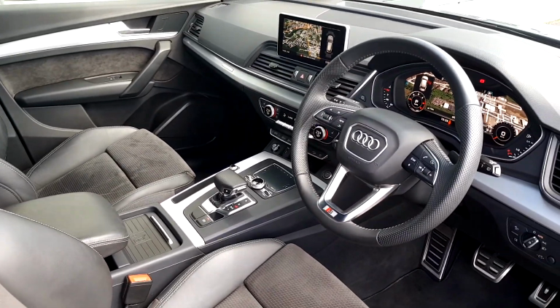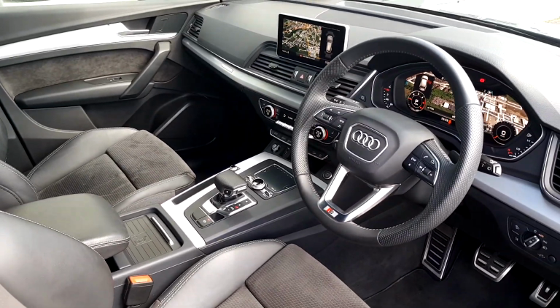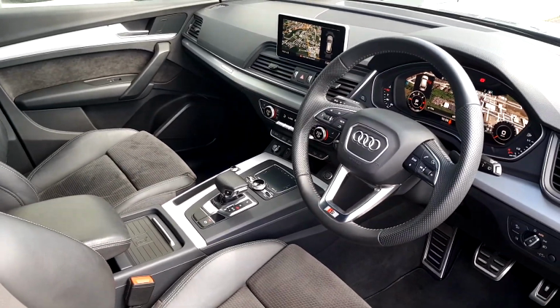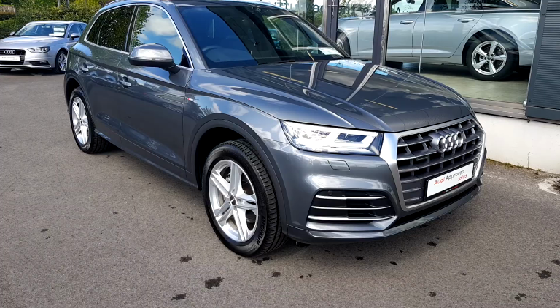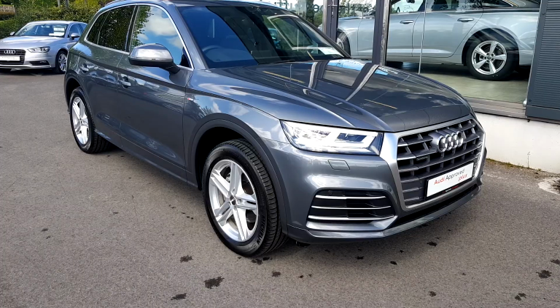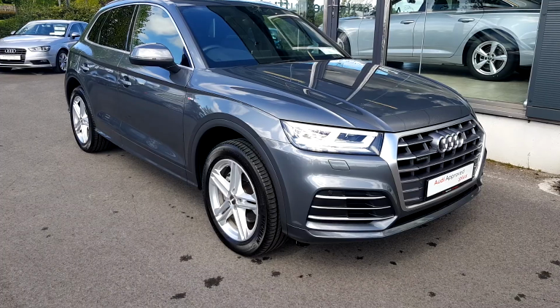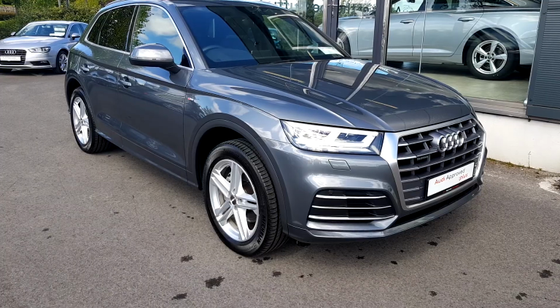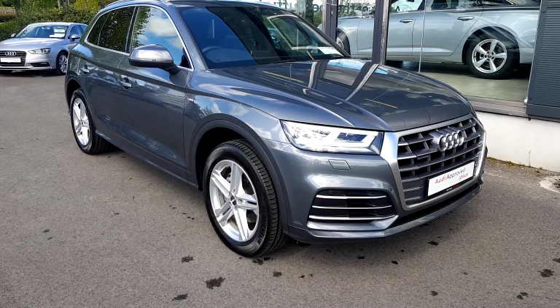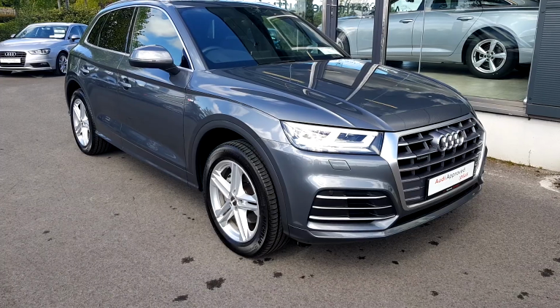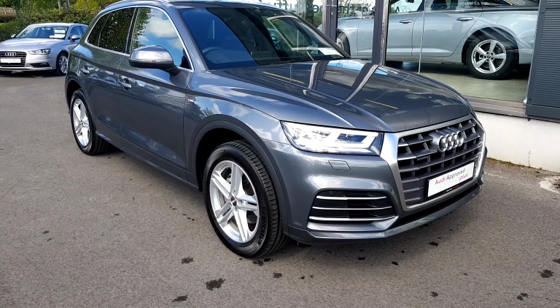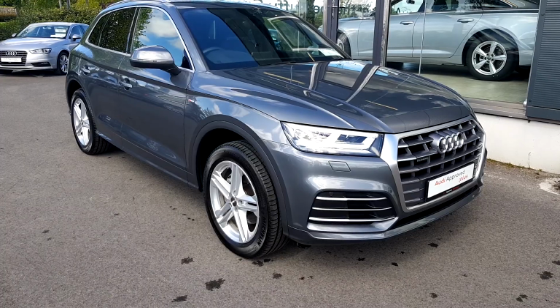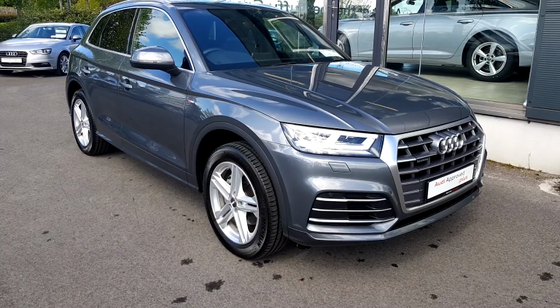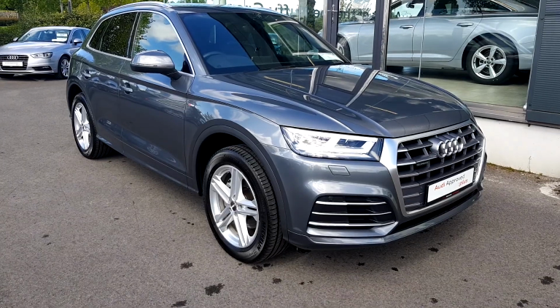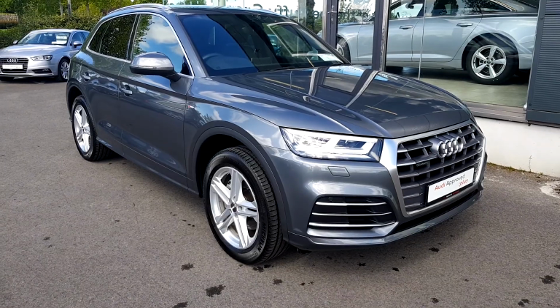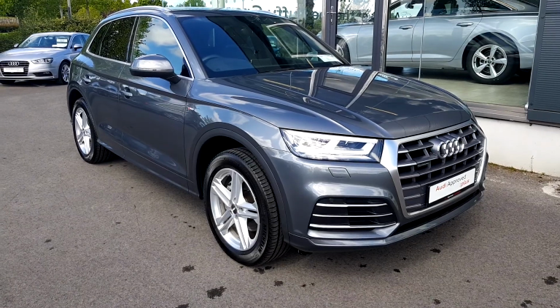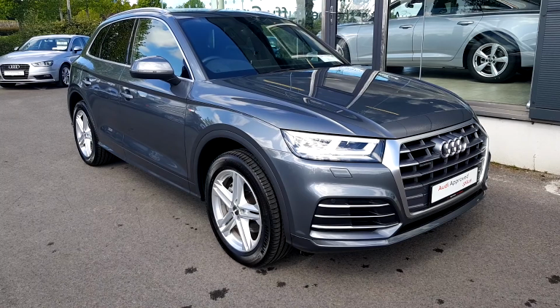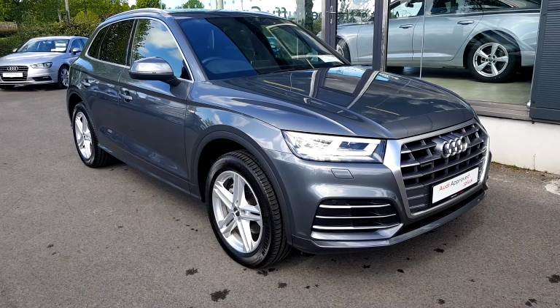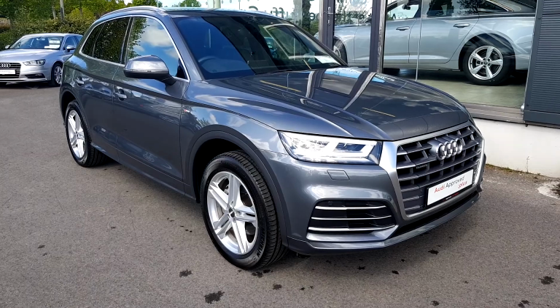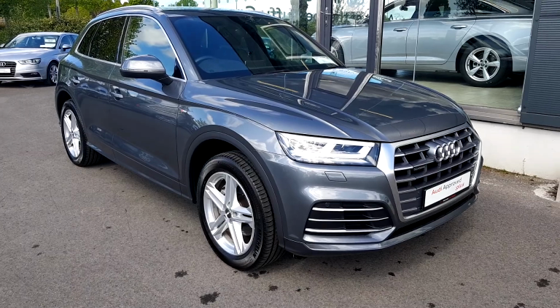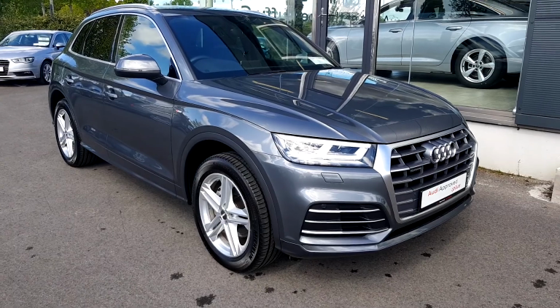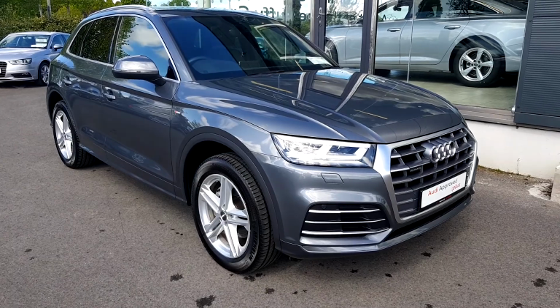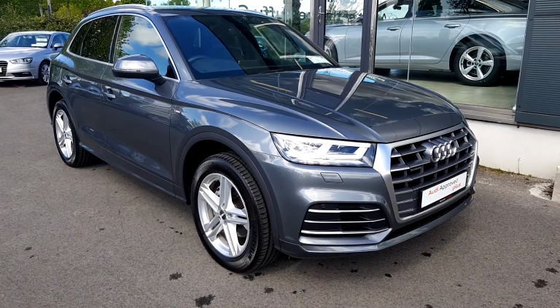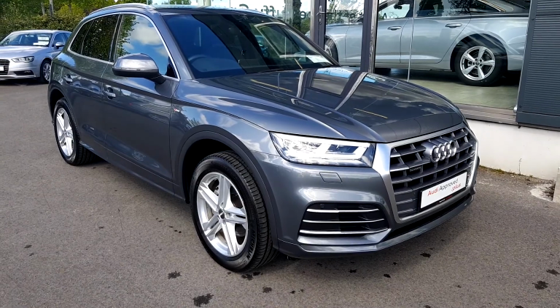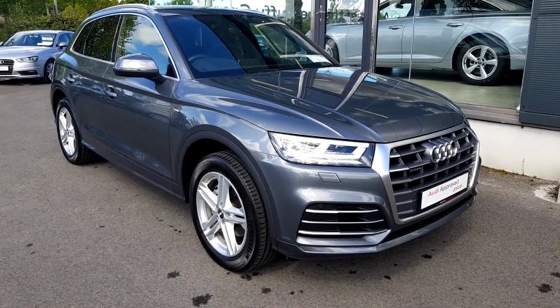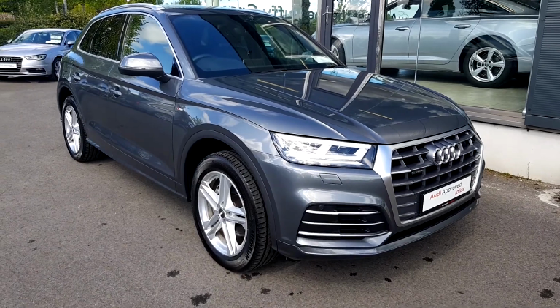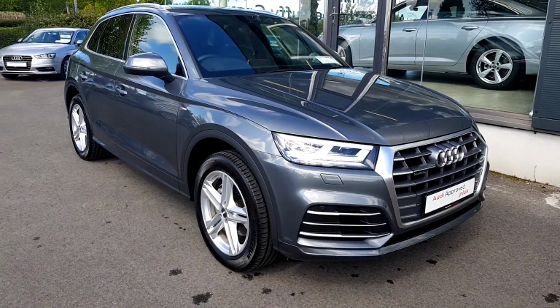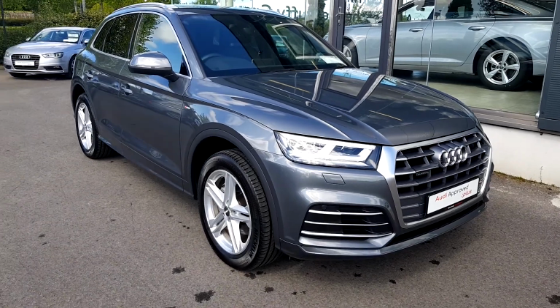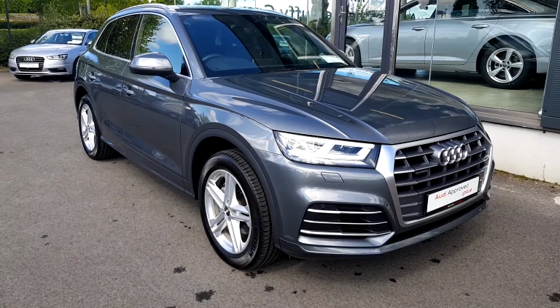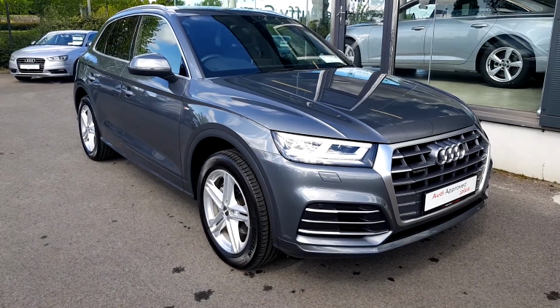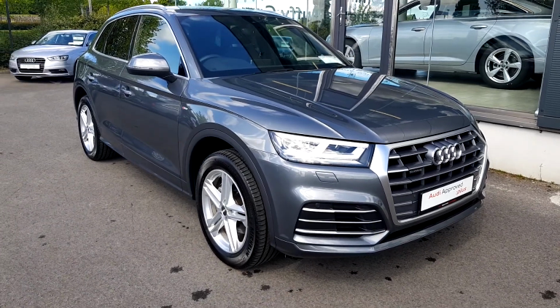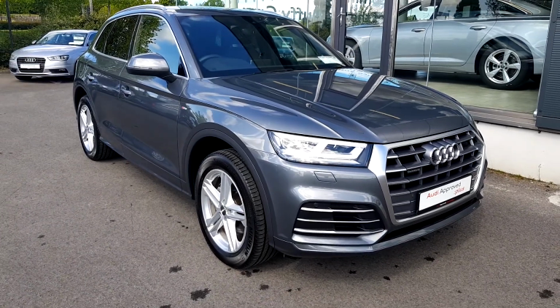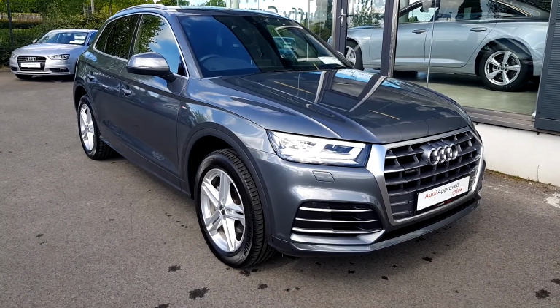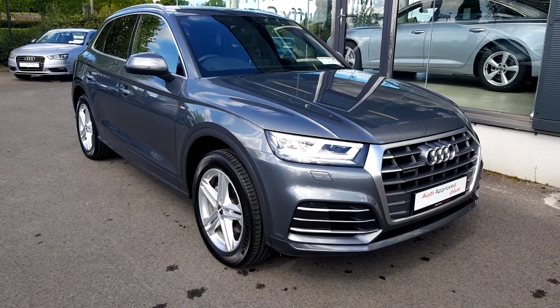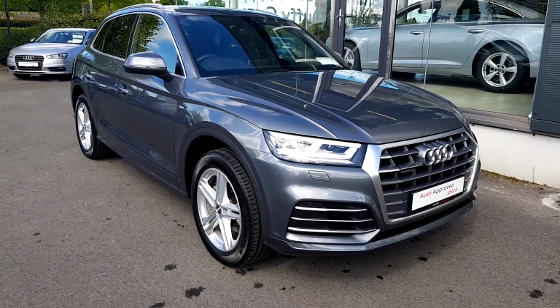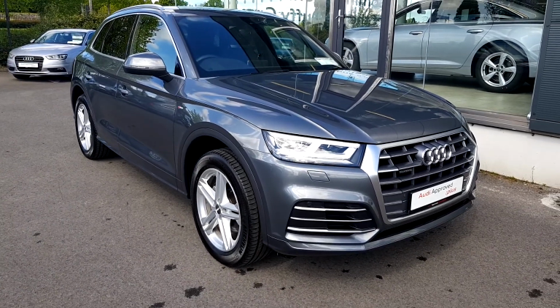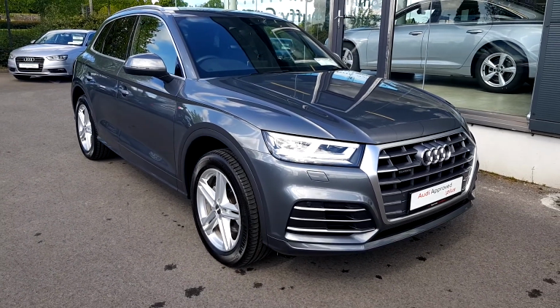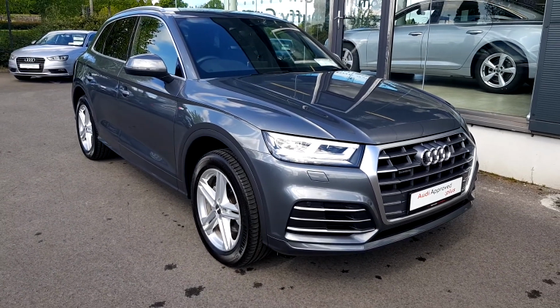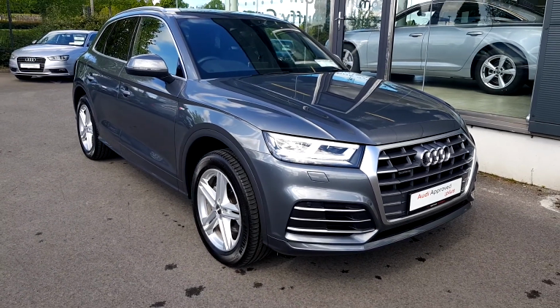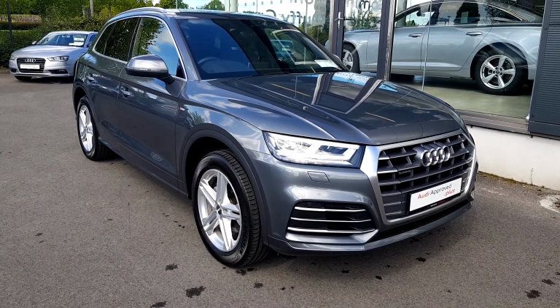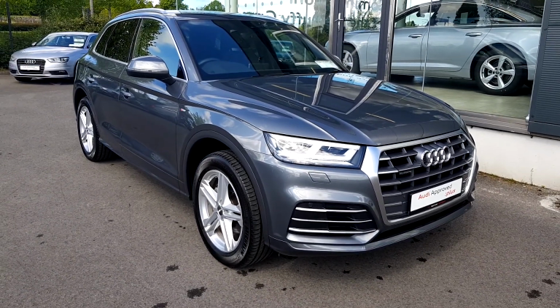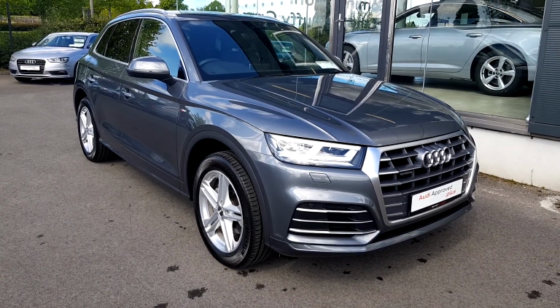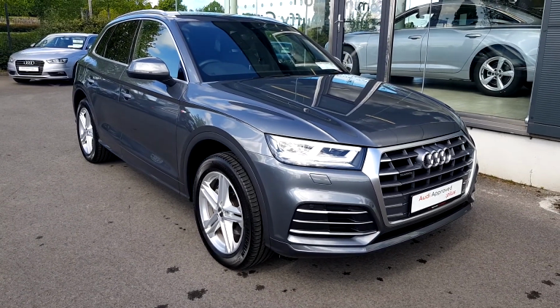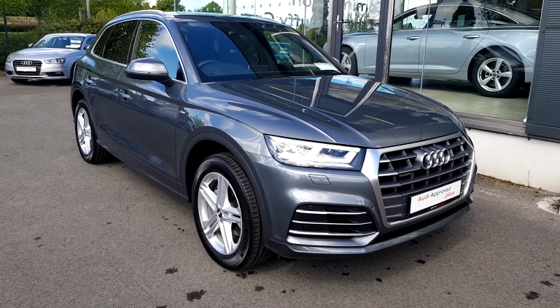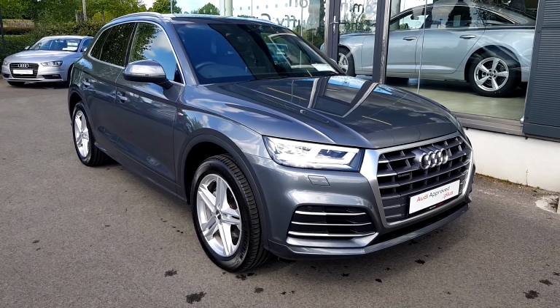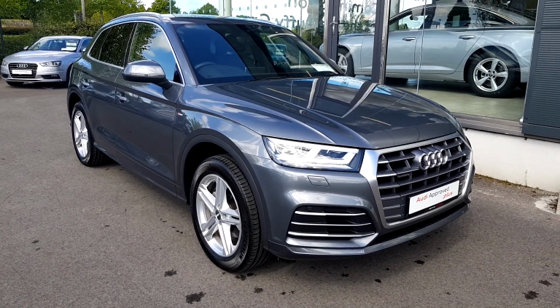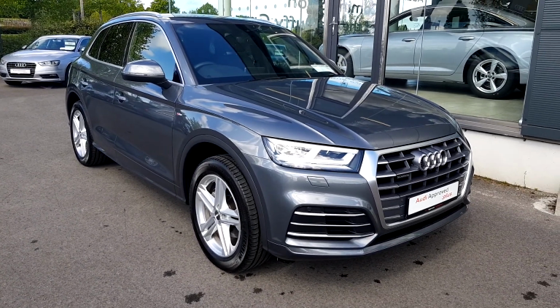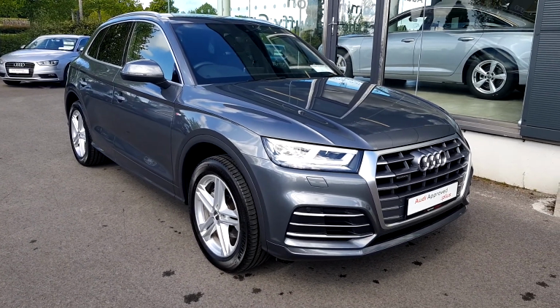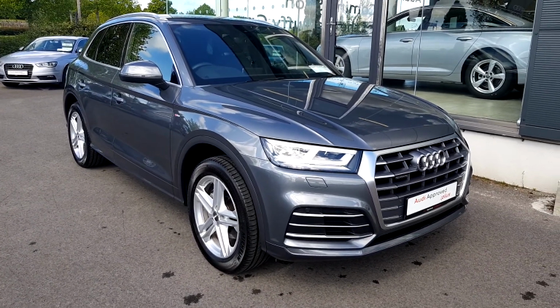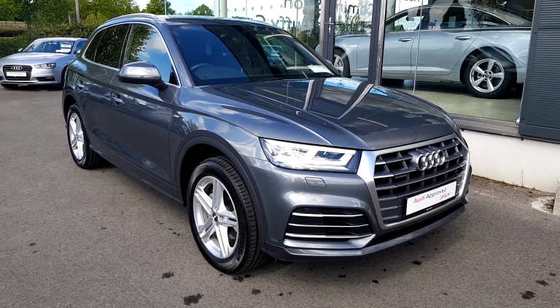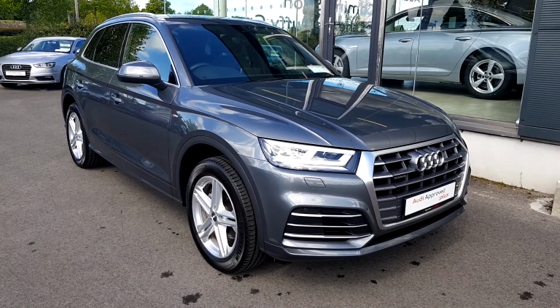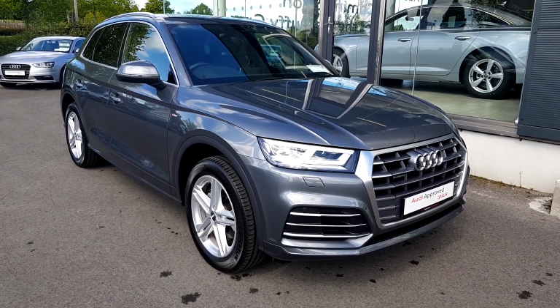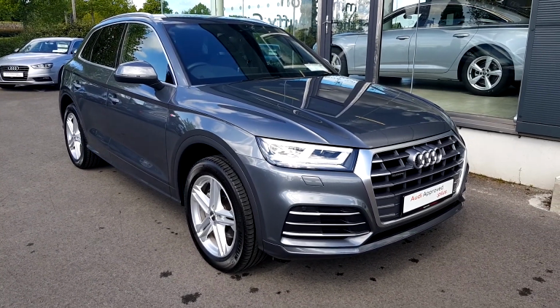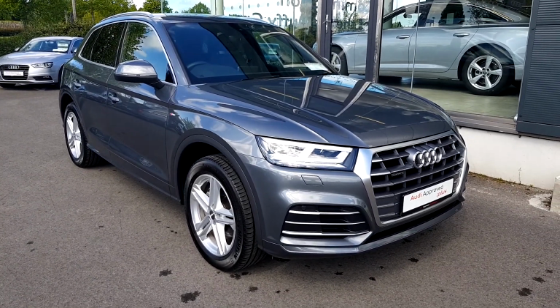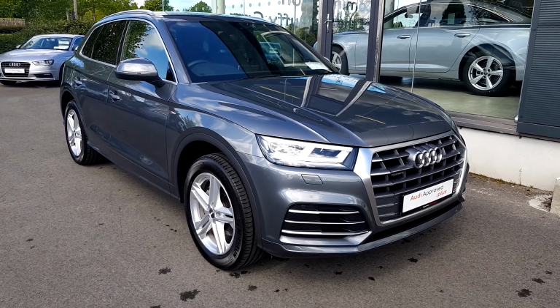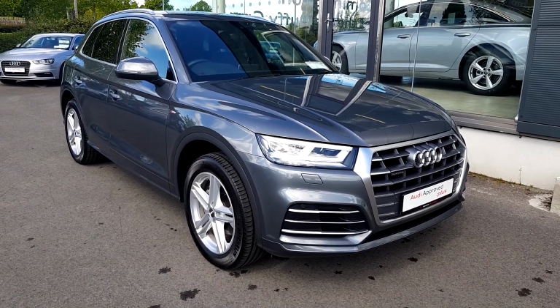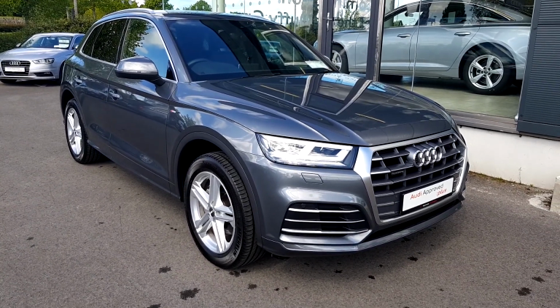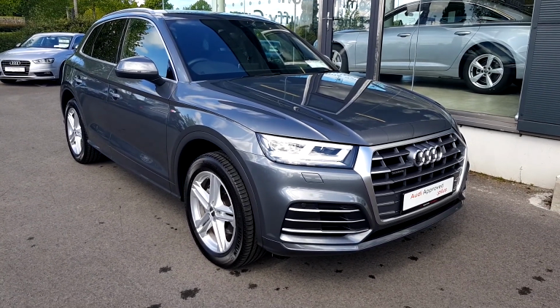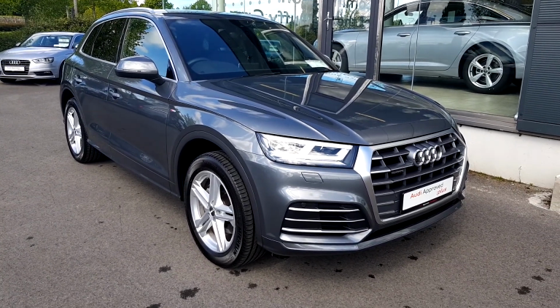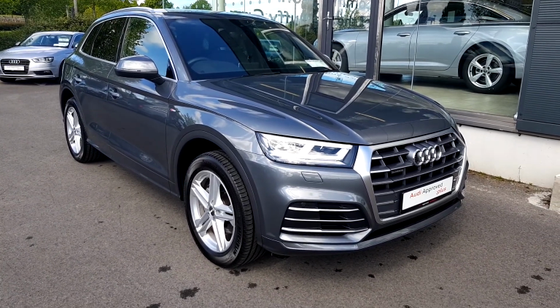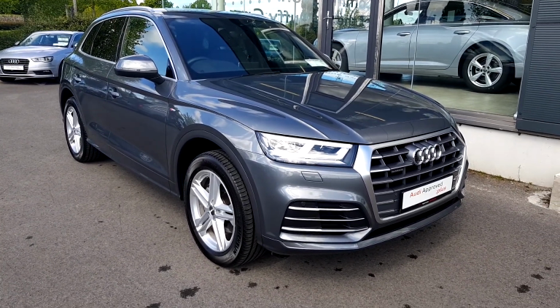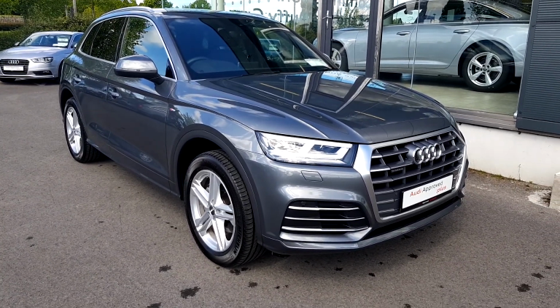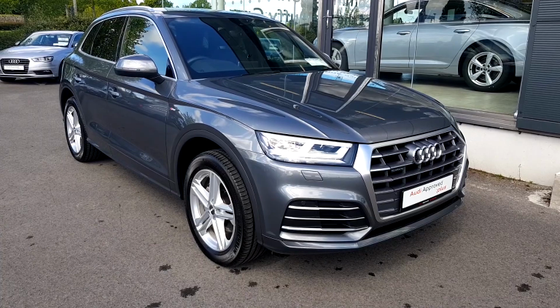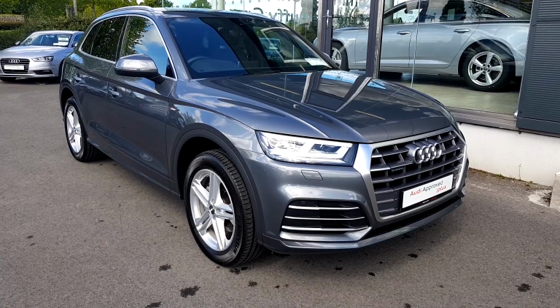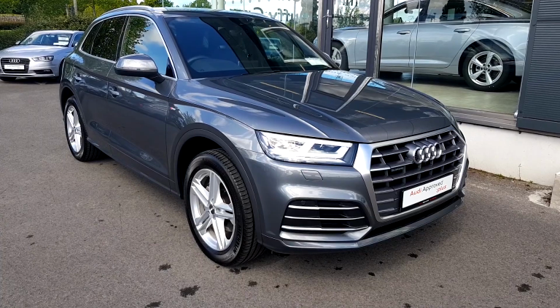For more on this stunning 2018 Q5 please contact us on 041 213 6200. Thank you.